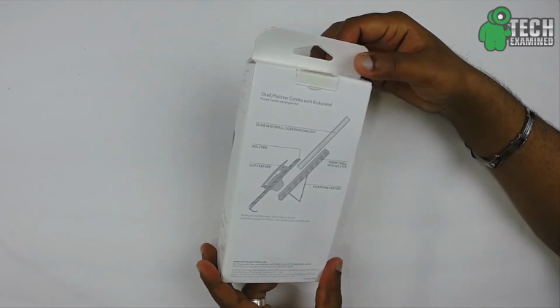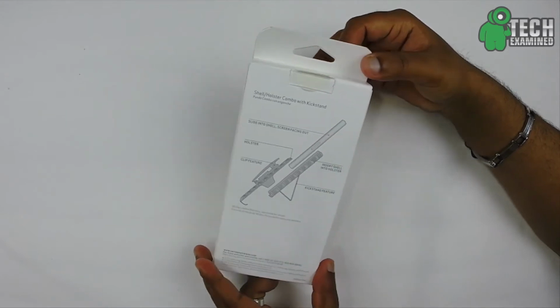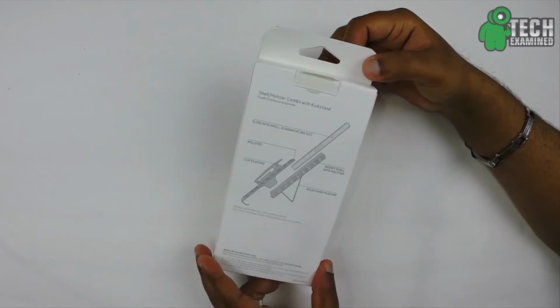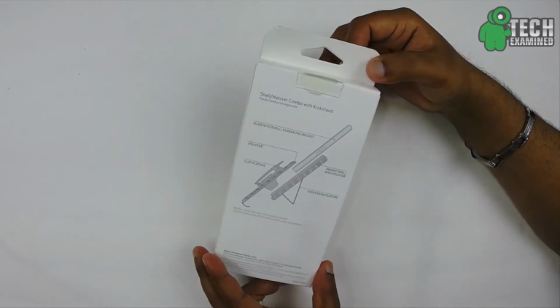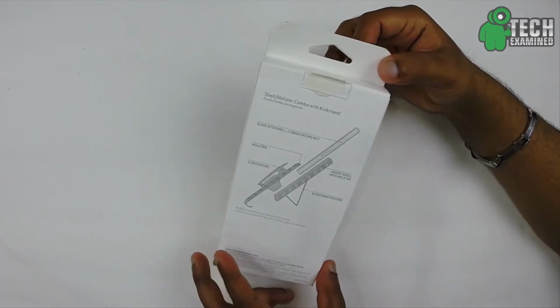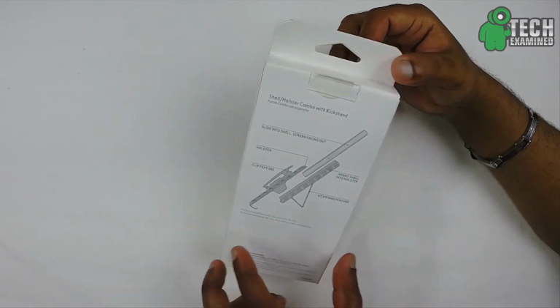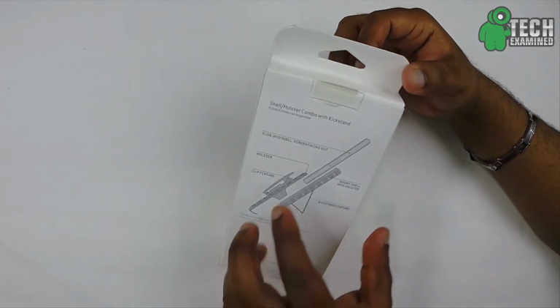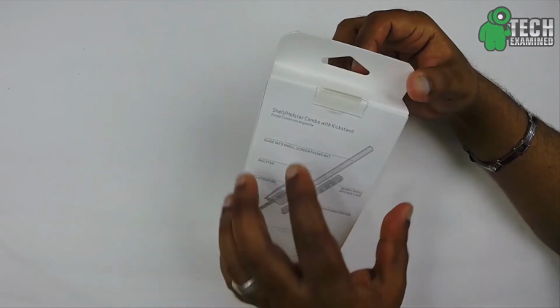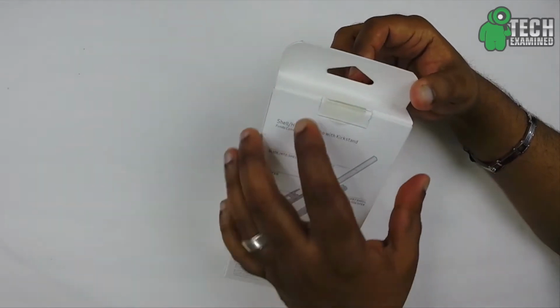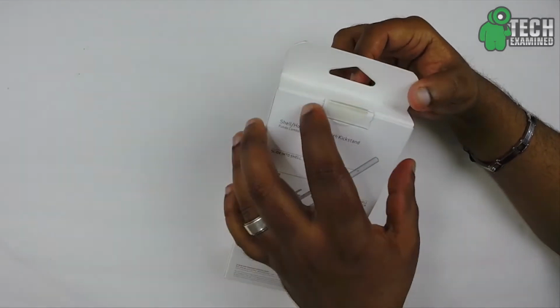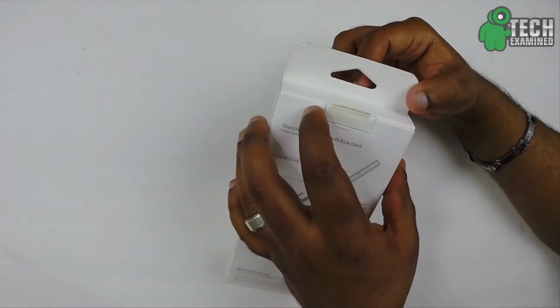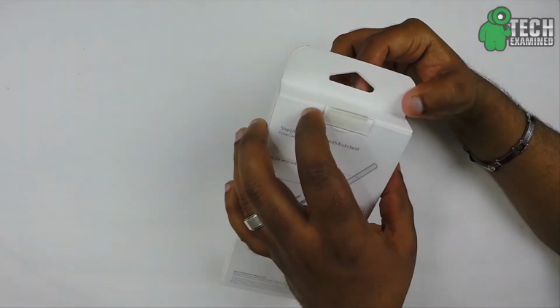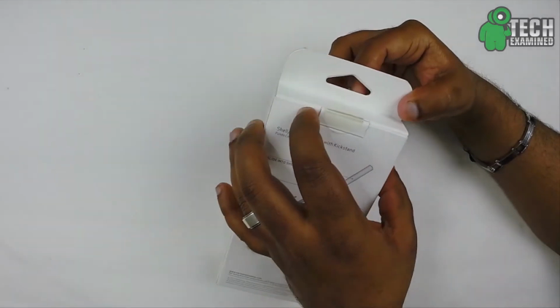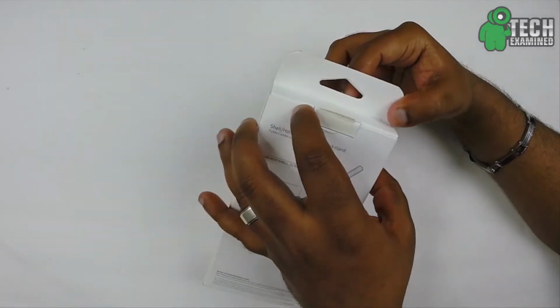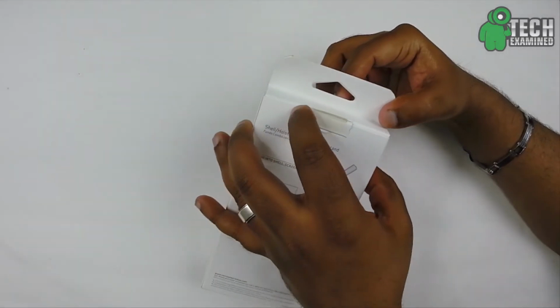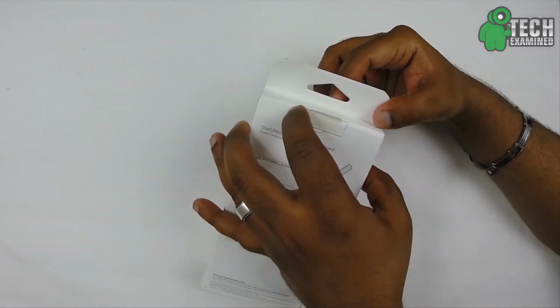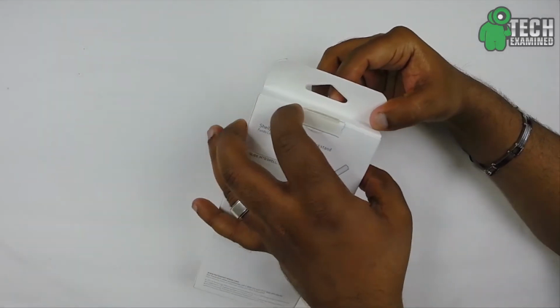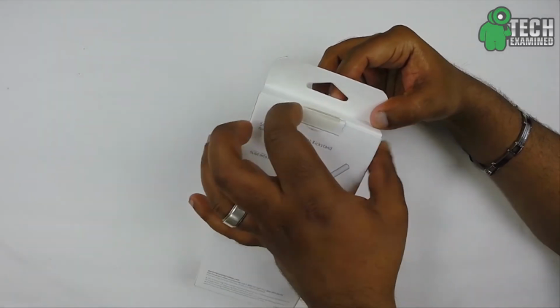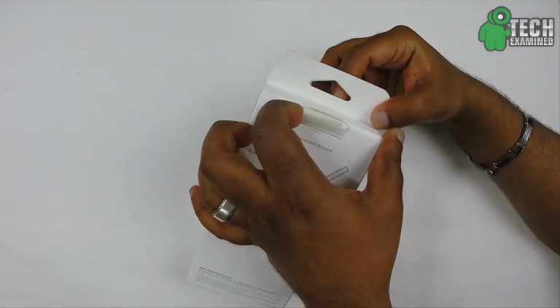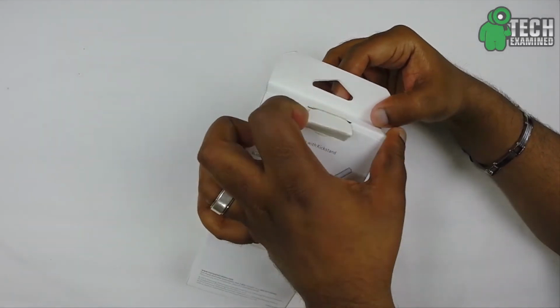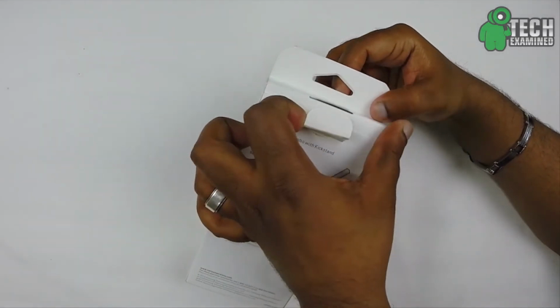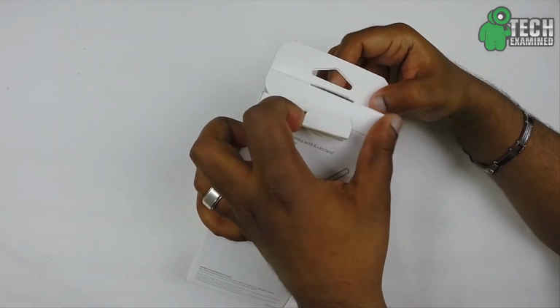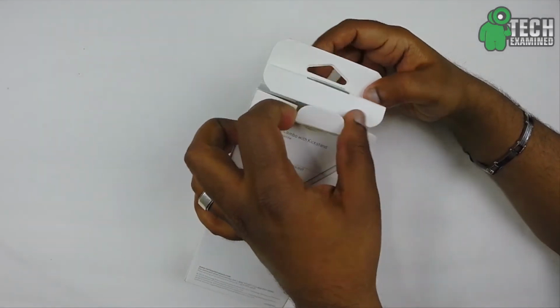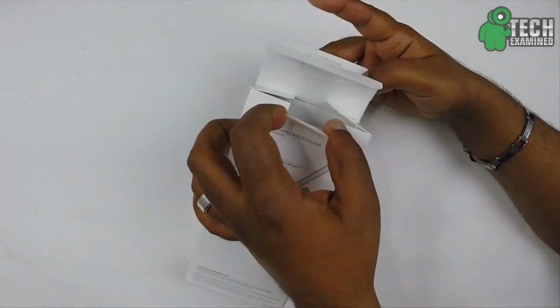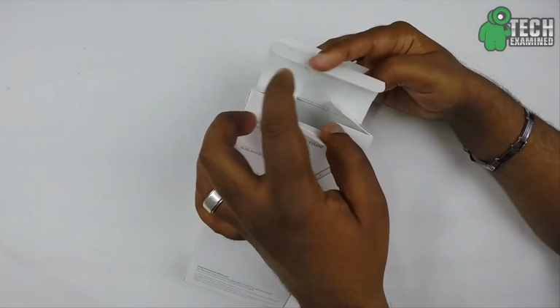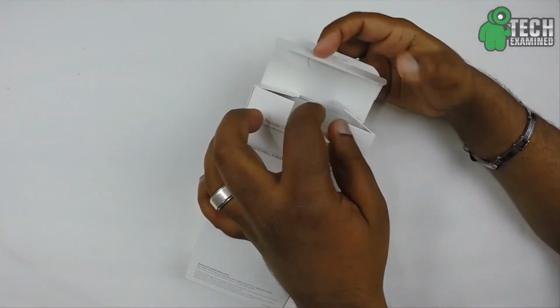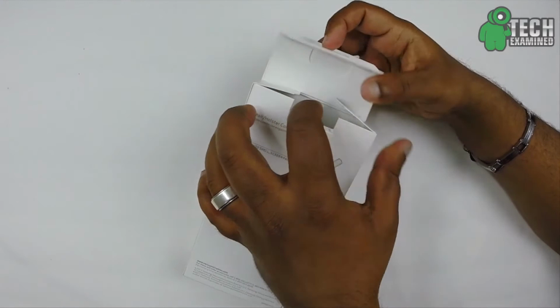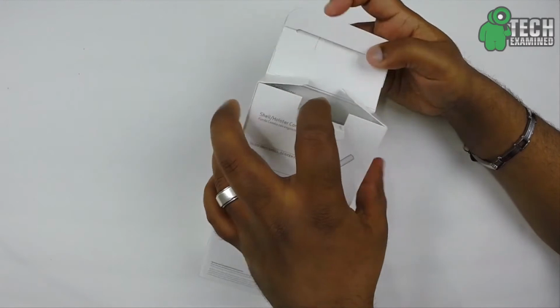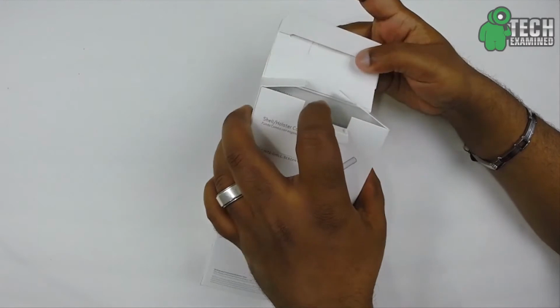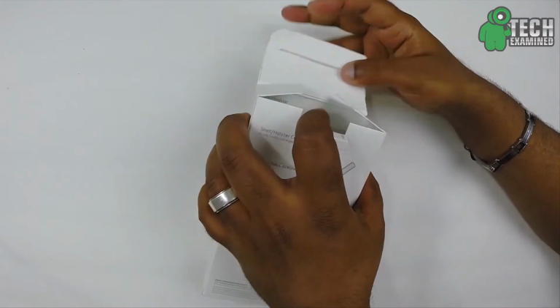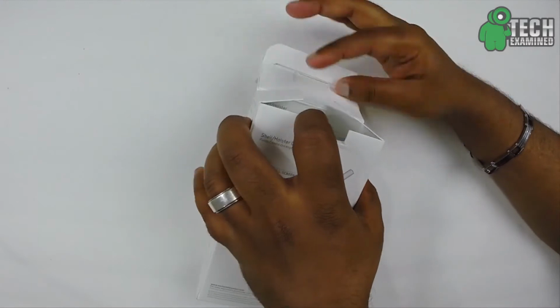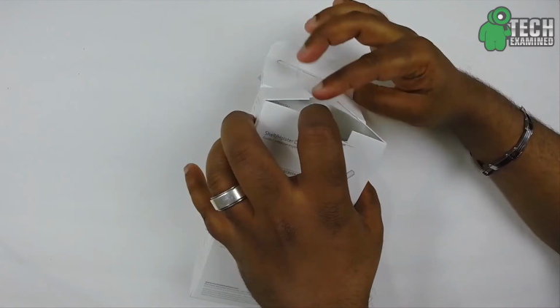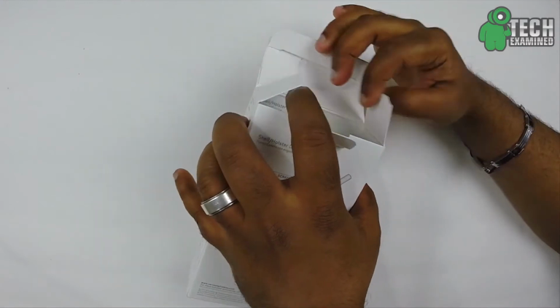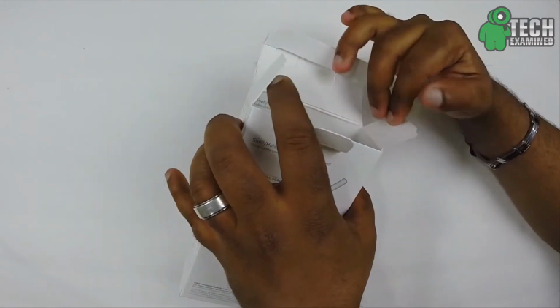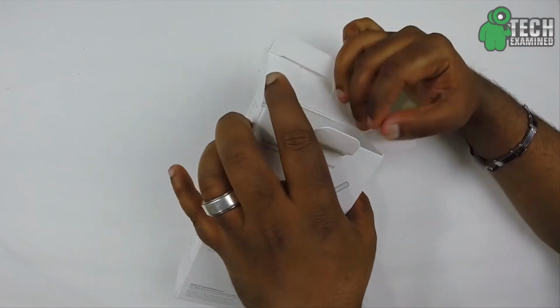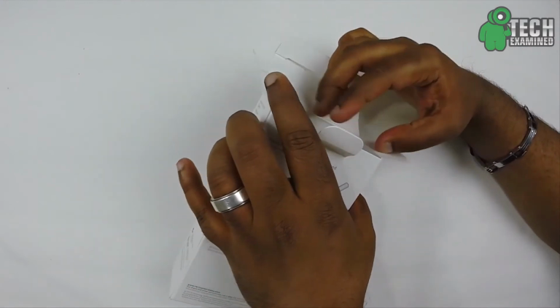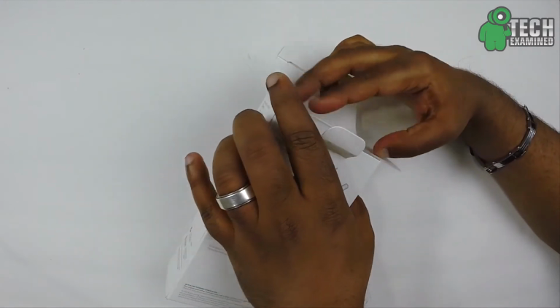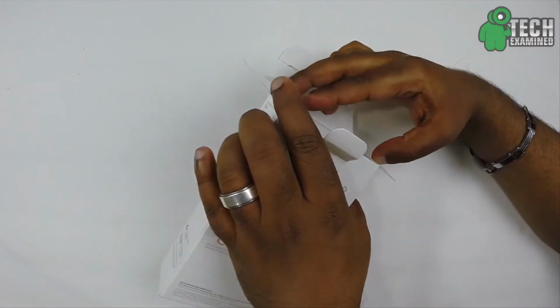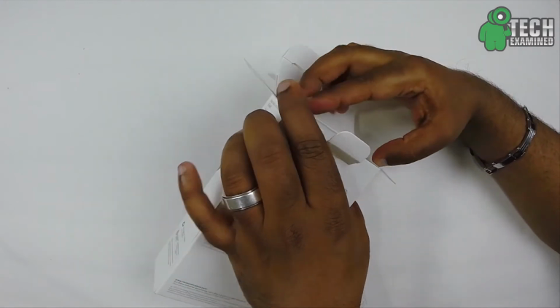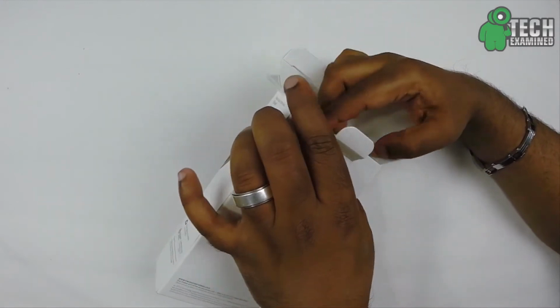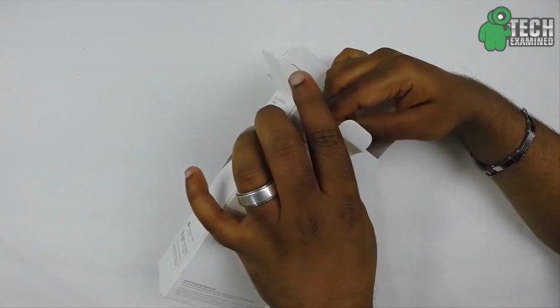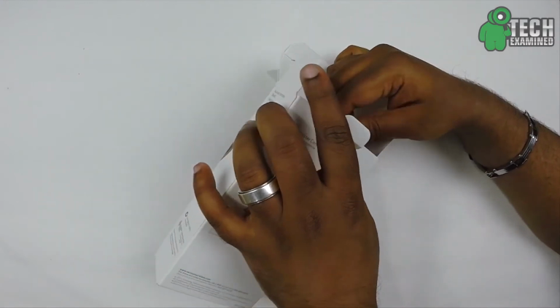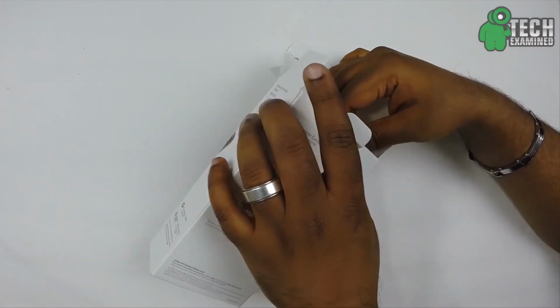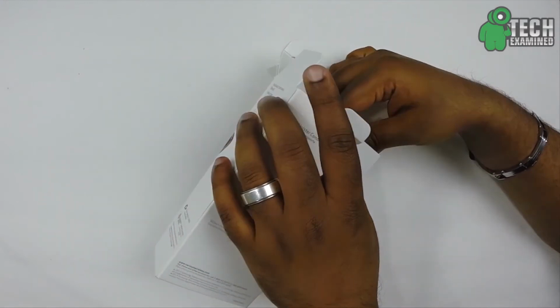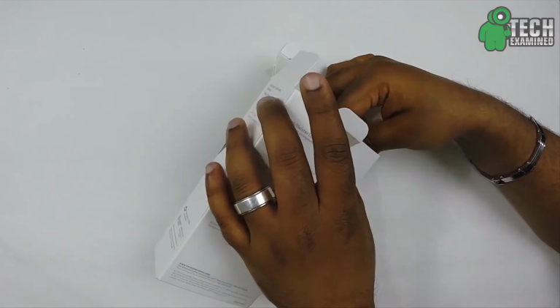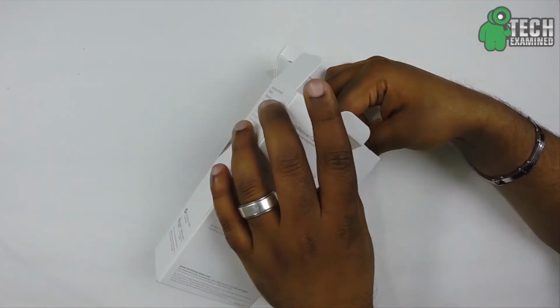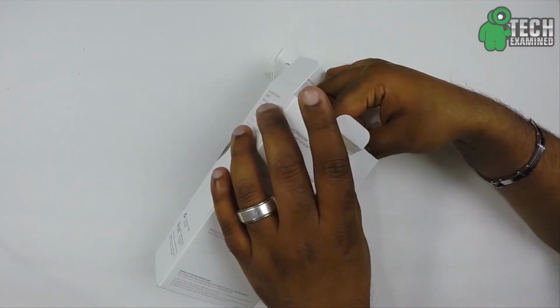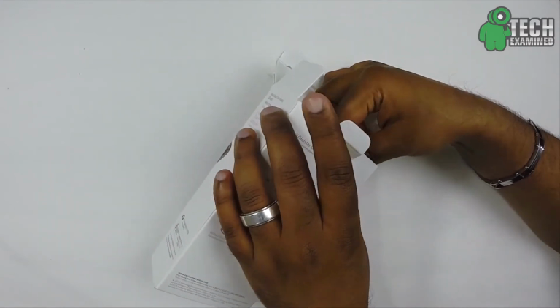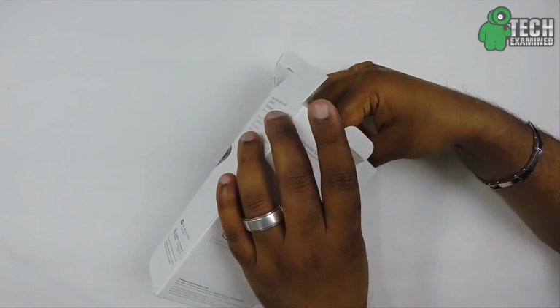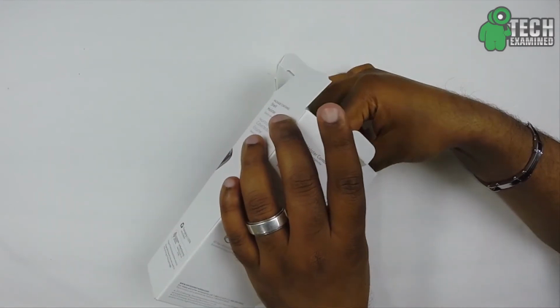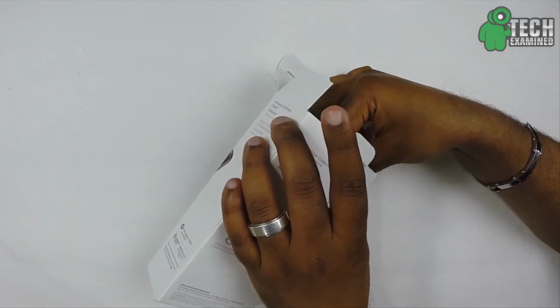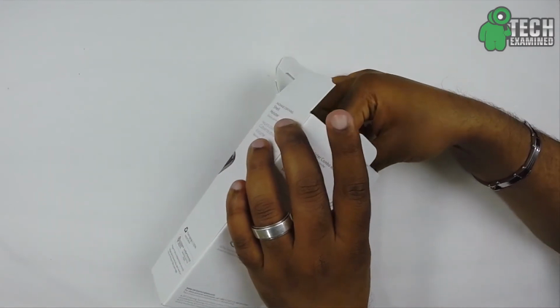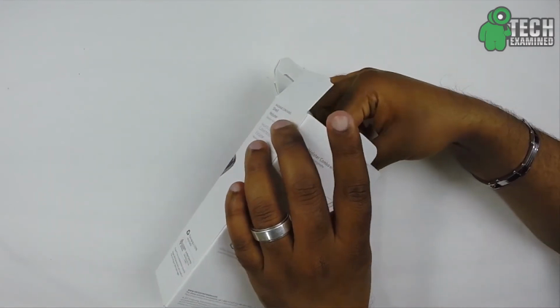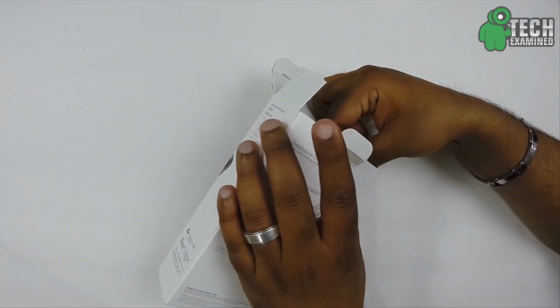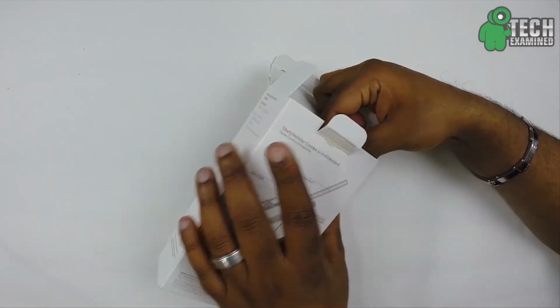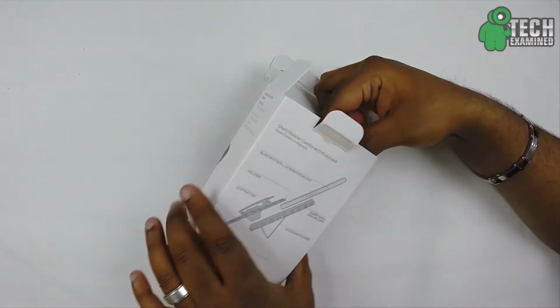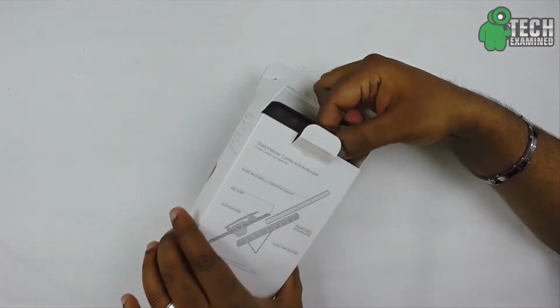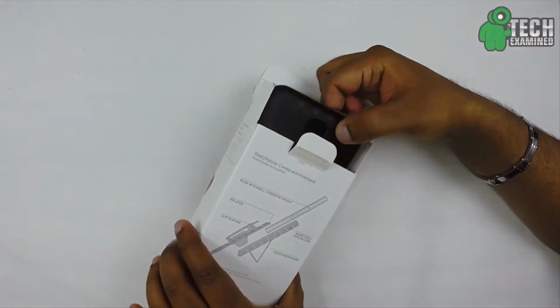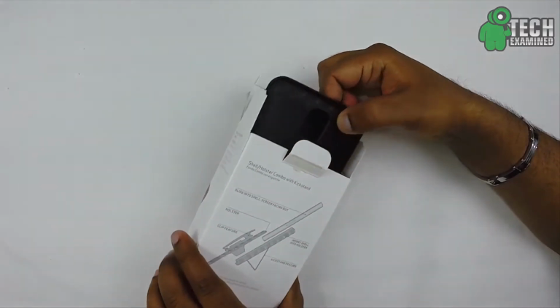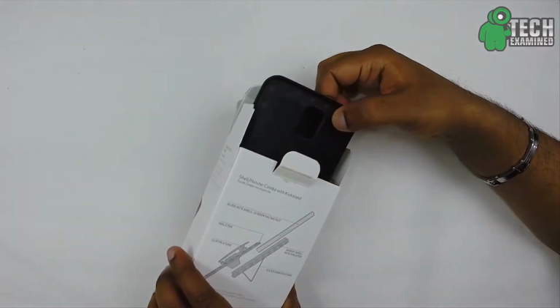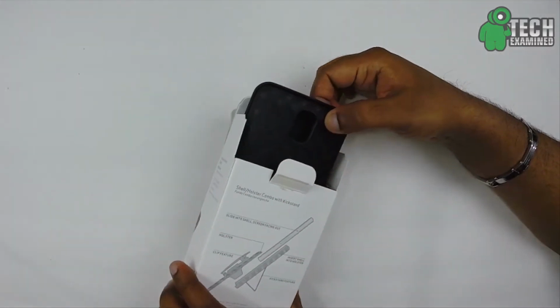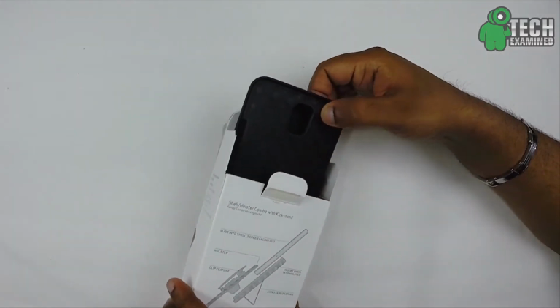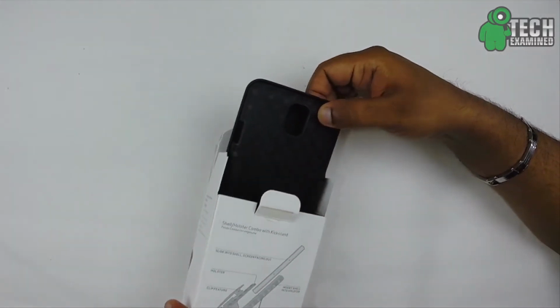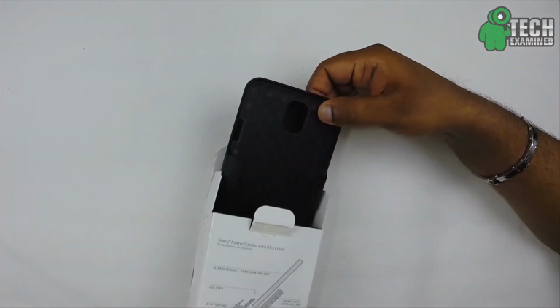Let's go ahead and take a look at what we get inside the package. I just want to advise you guys this whole video is being shot by the GoPro Hero 3 Plus.